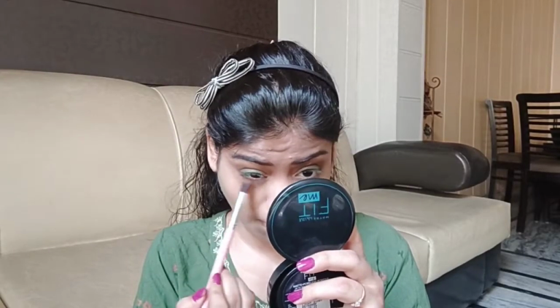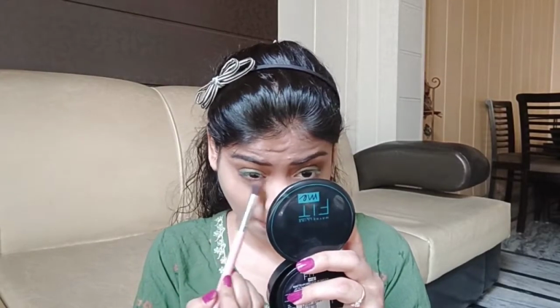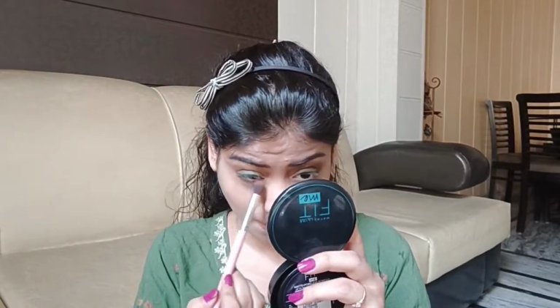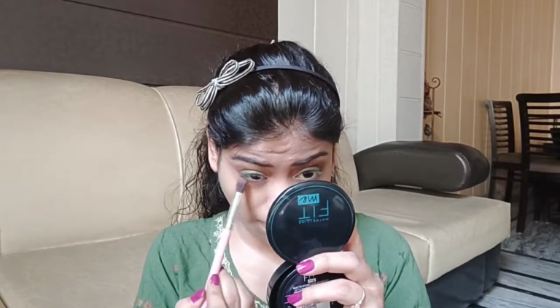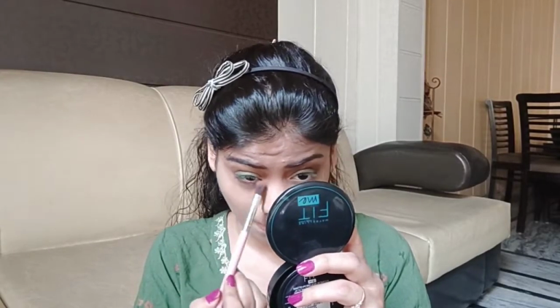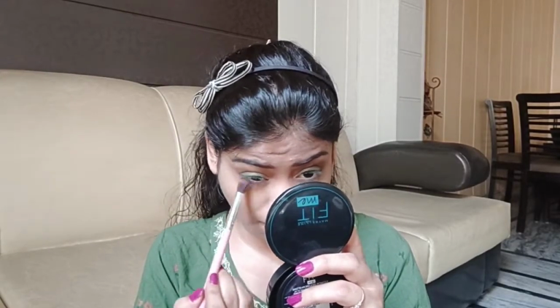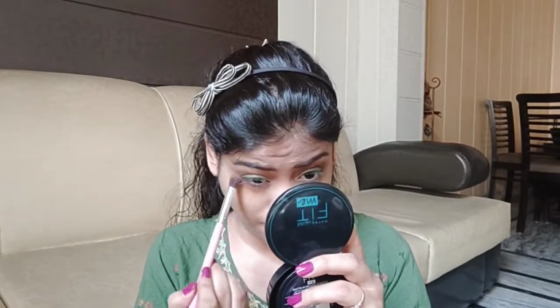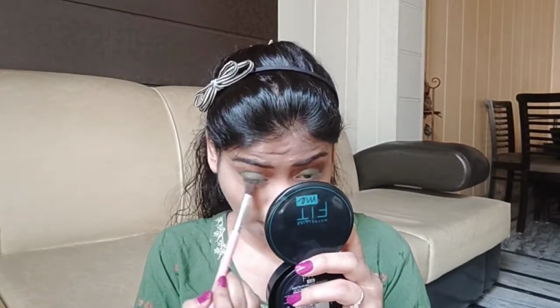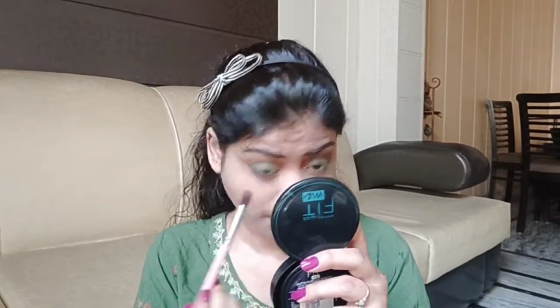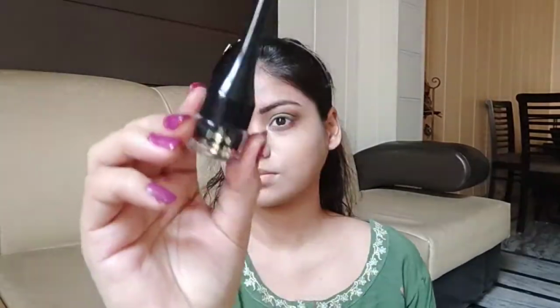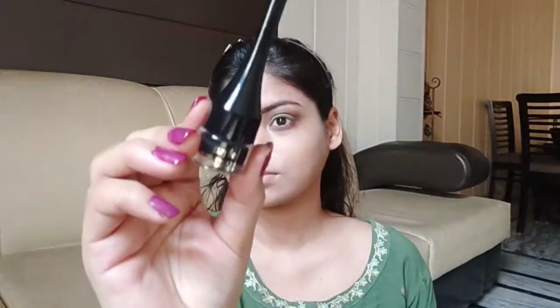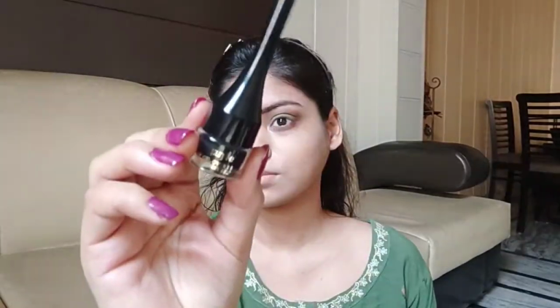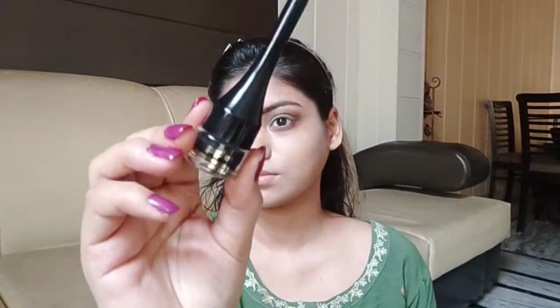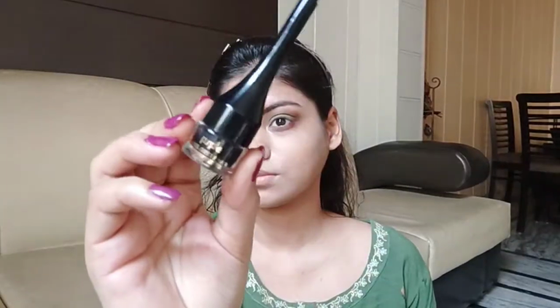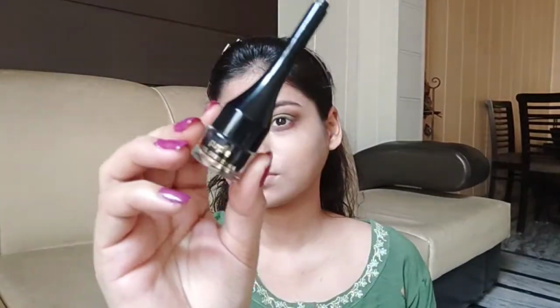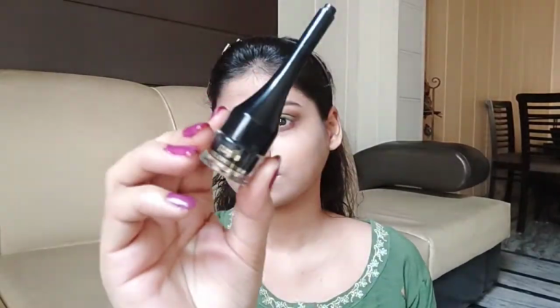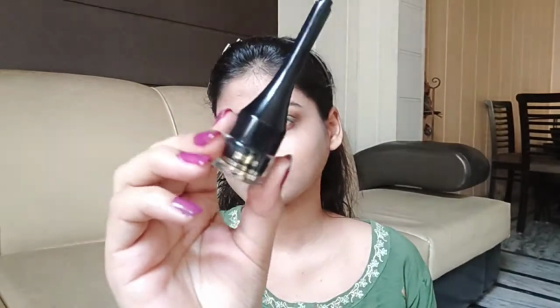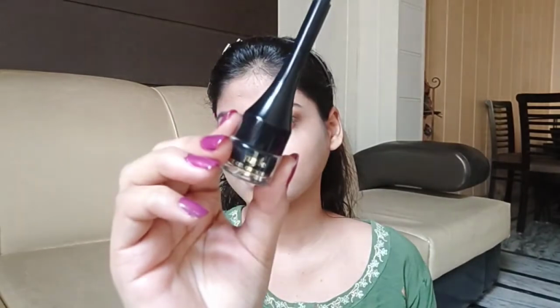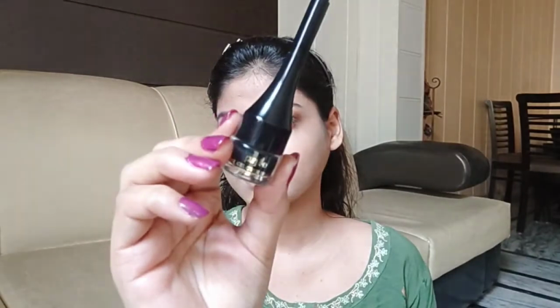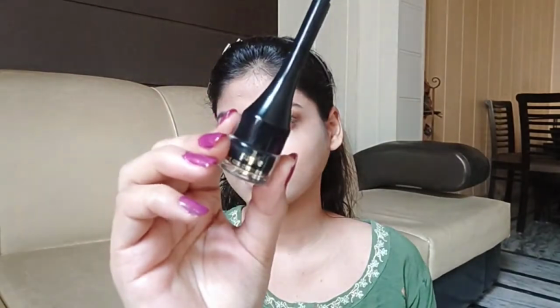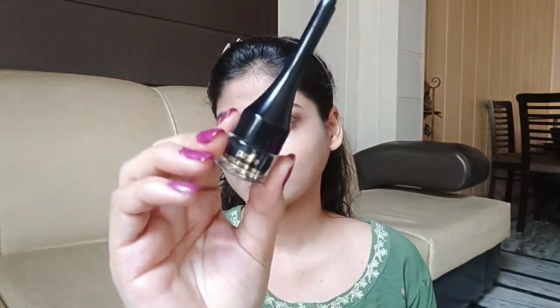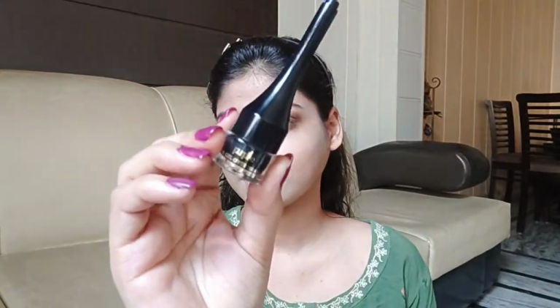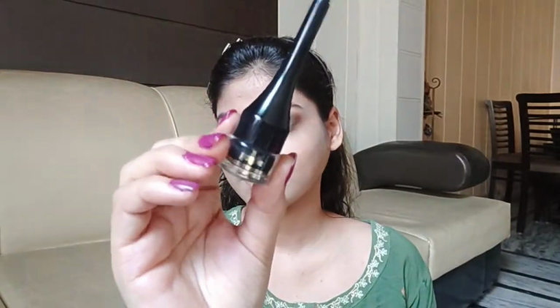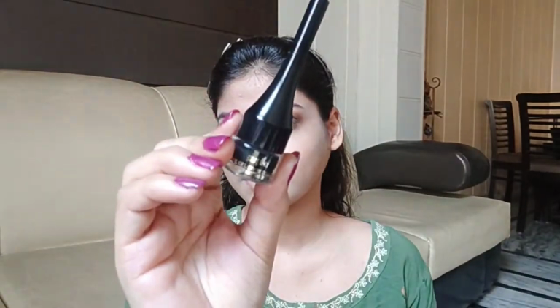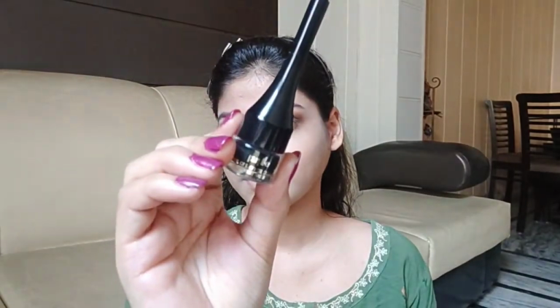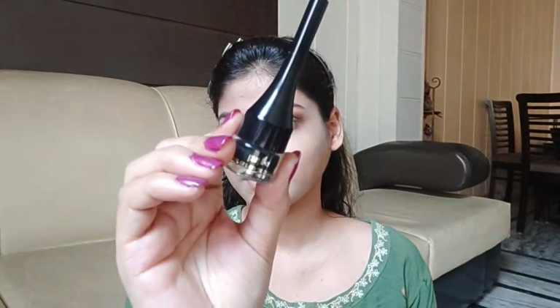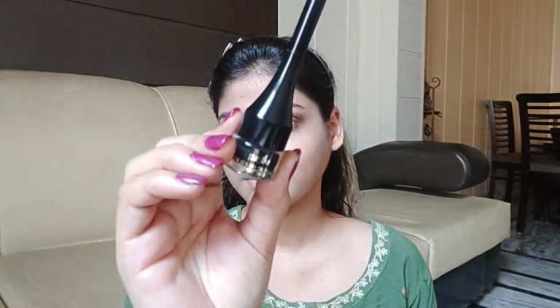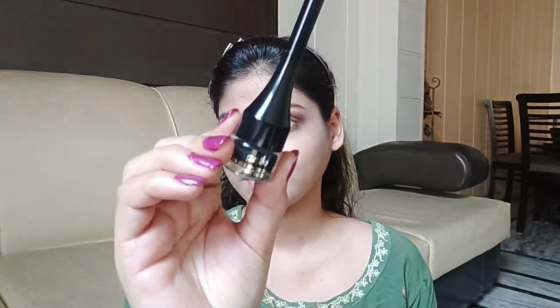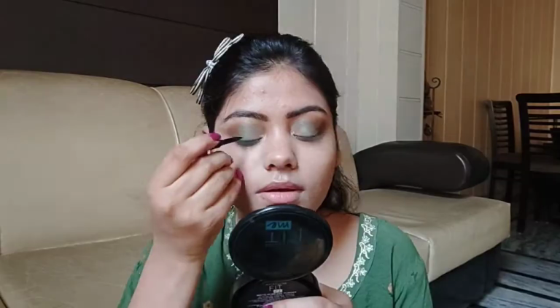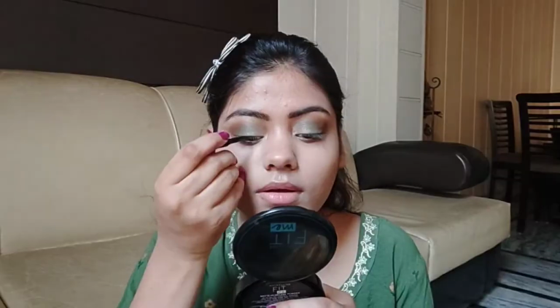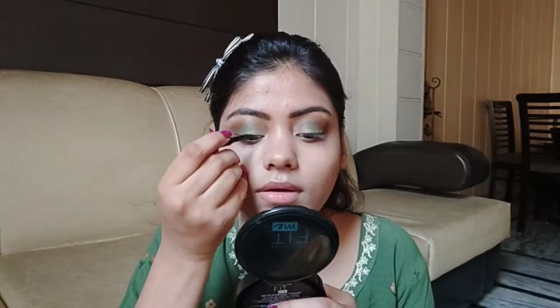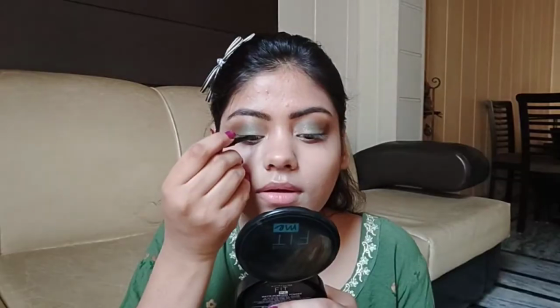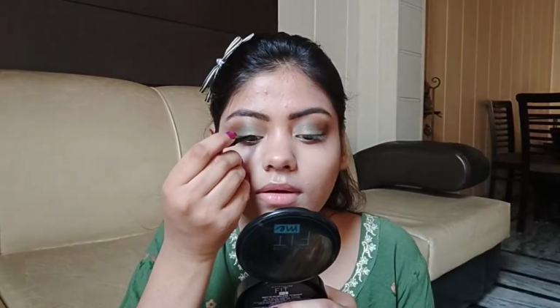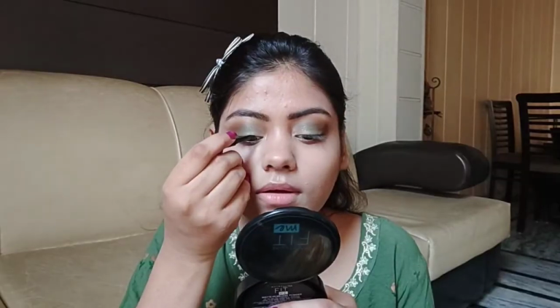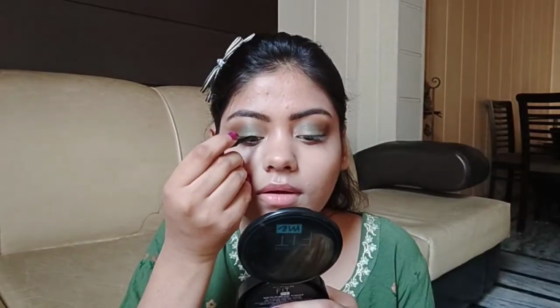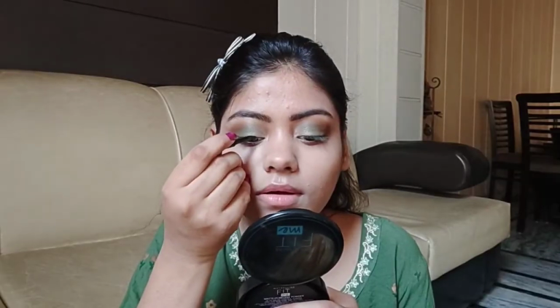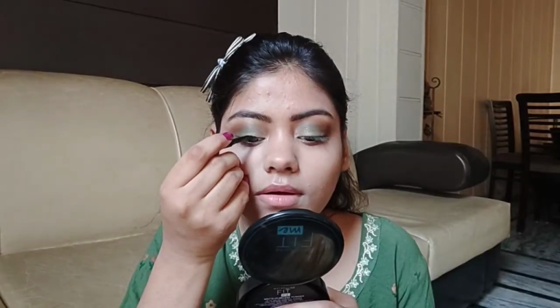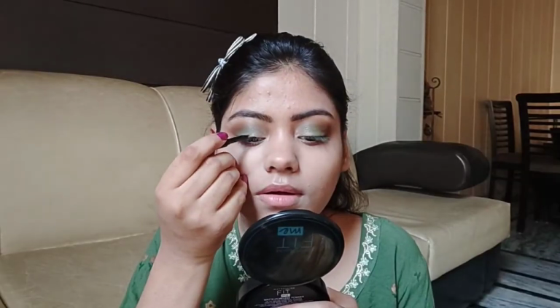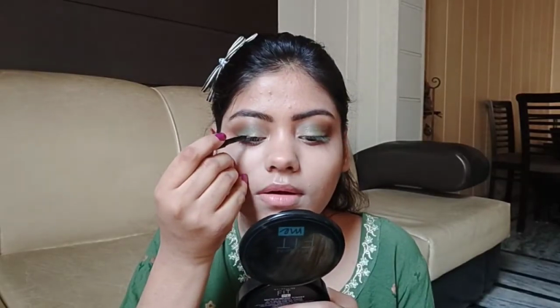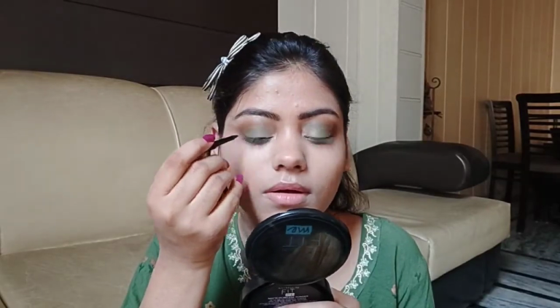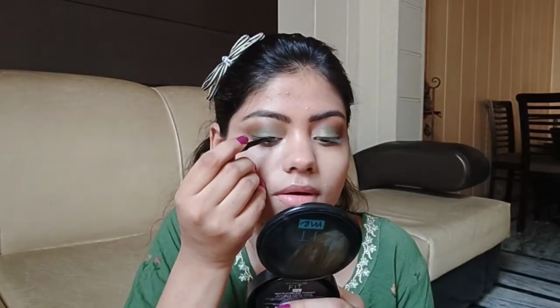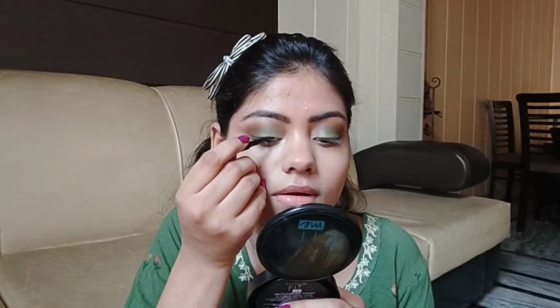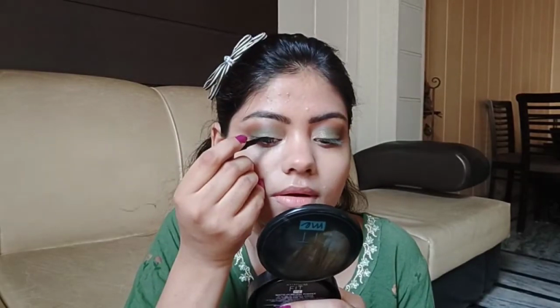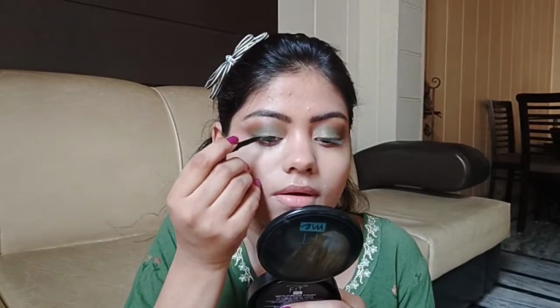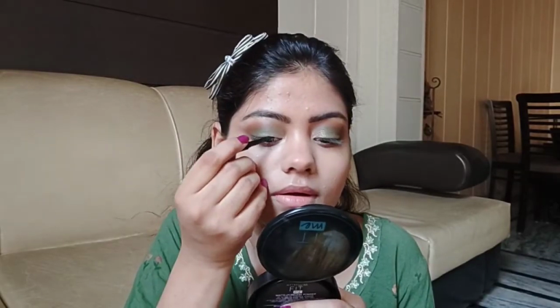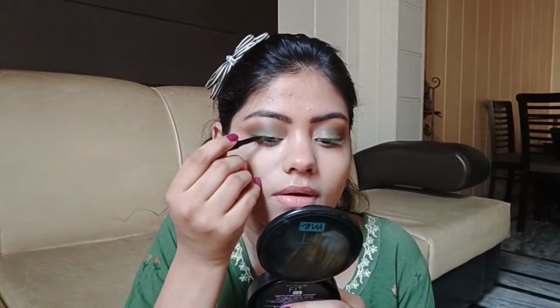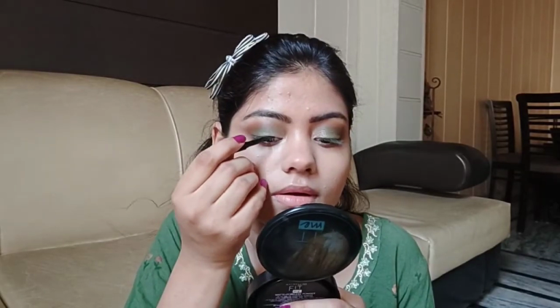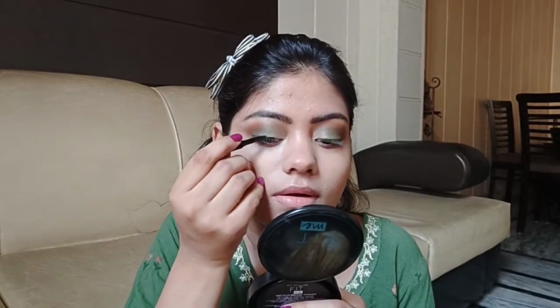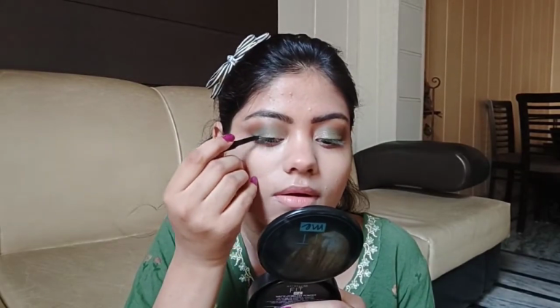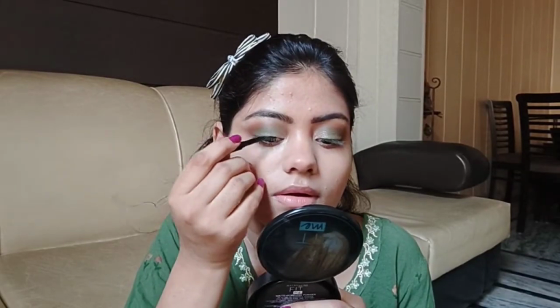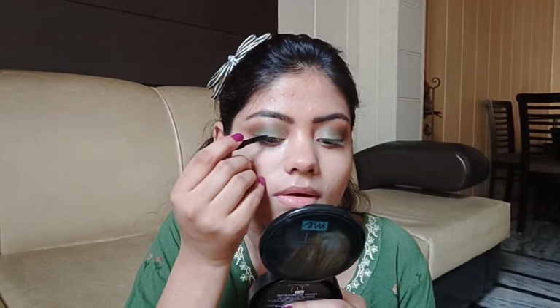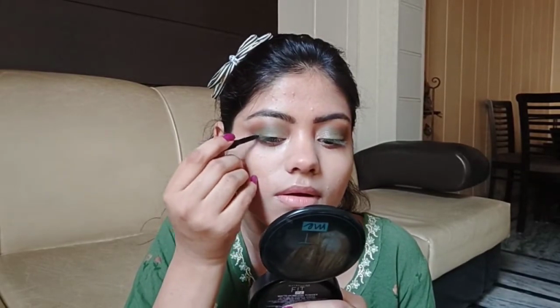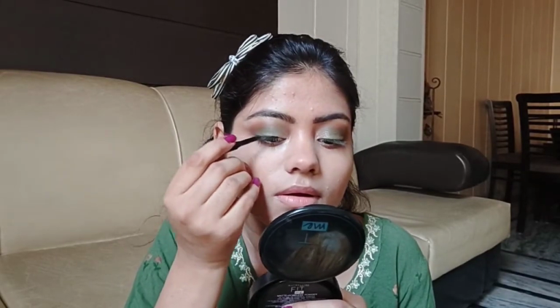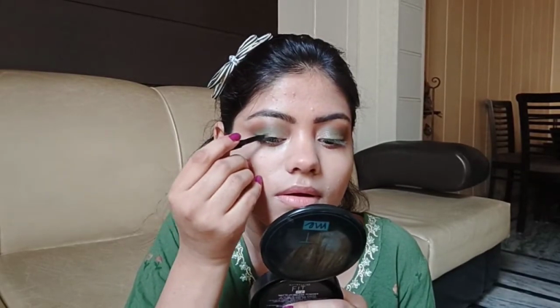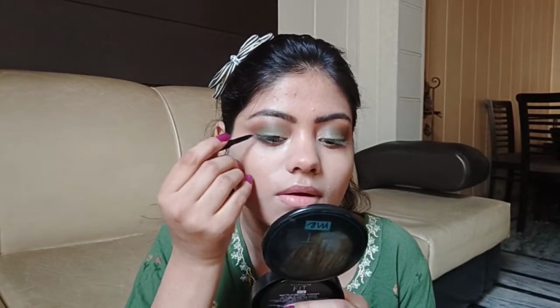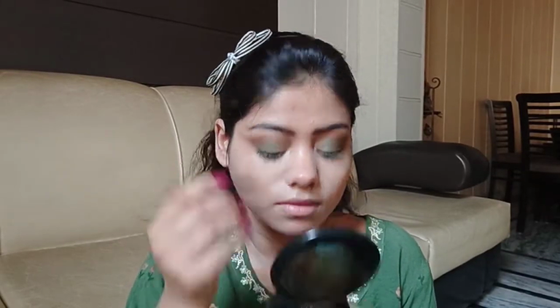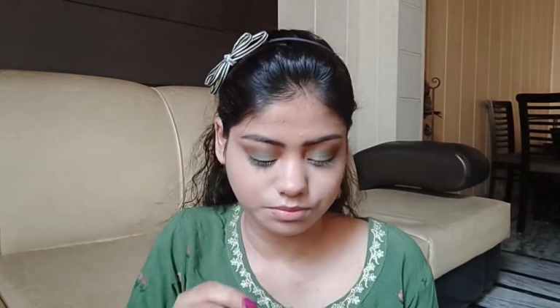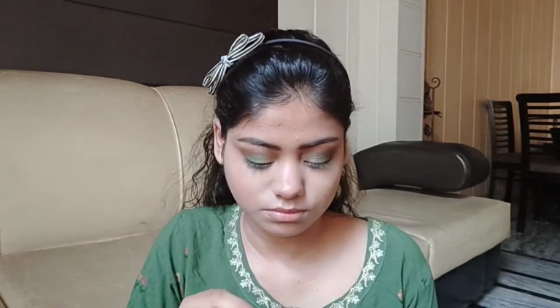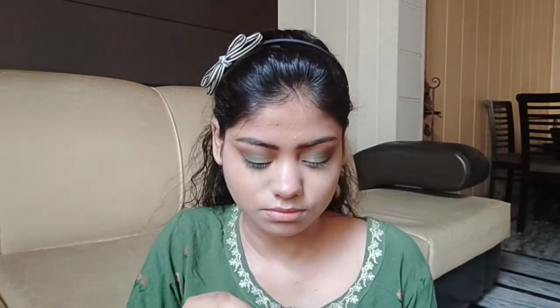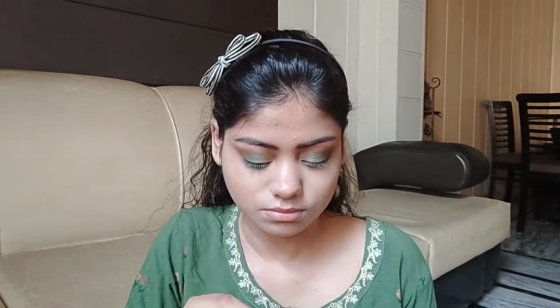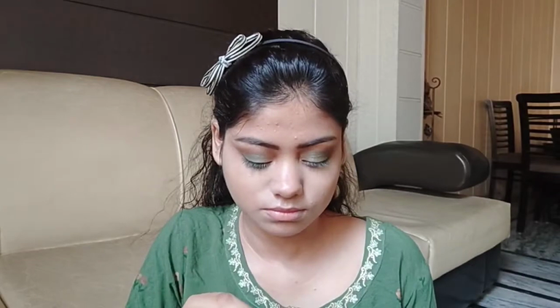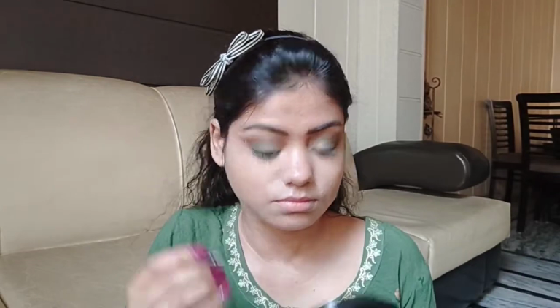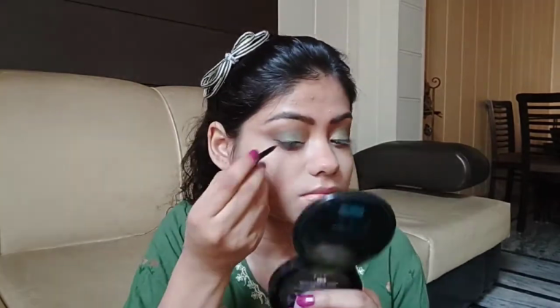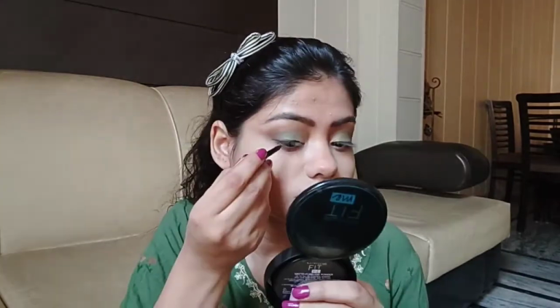I will apply this on the lower lash line. Then I am using the gel liner from Purple and I will apply it along my eye line.